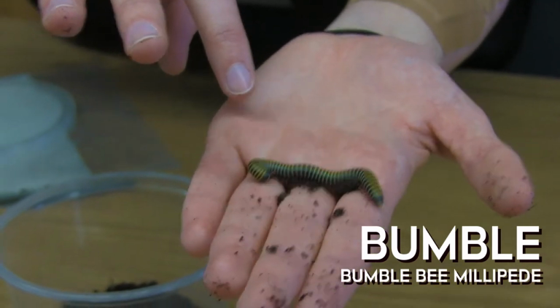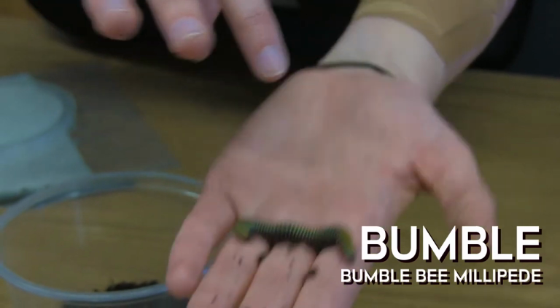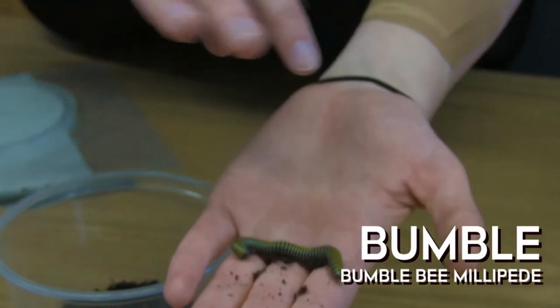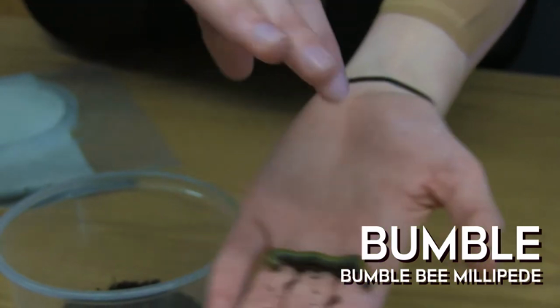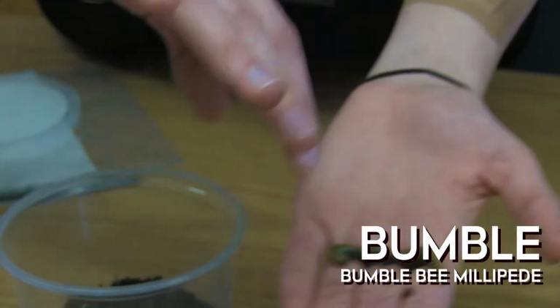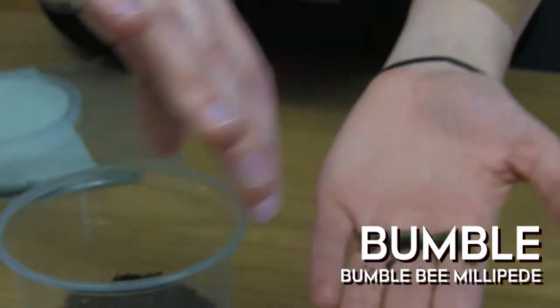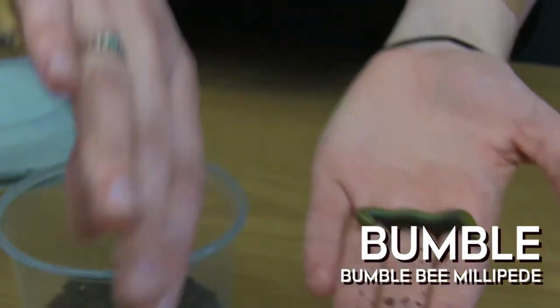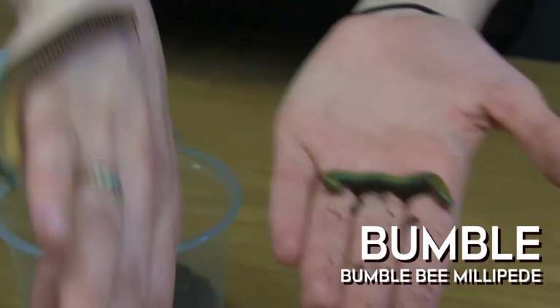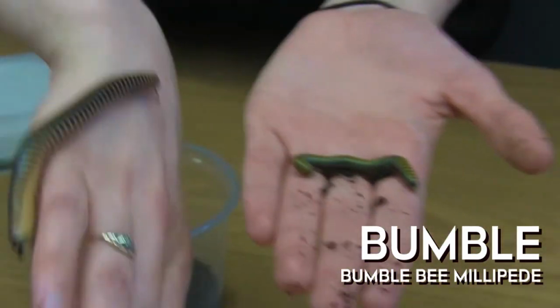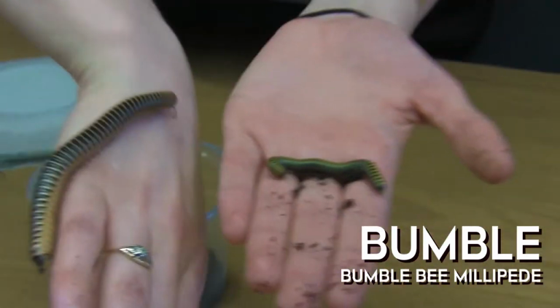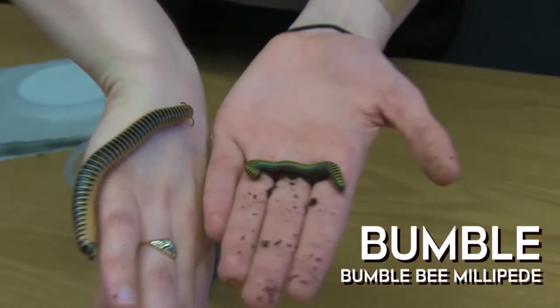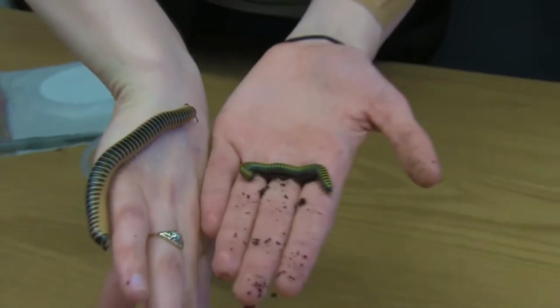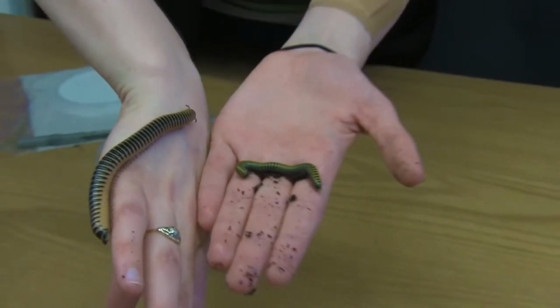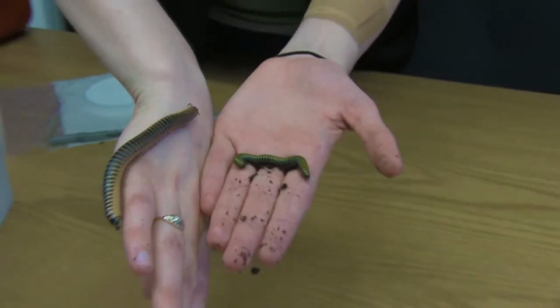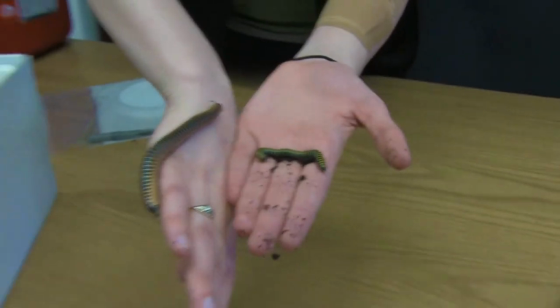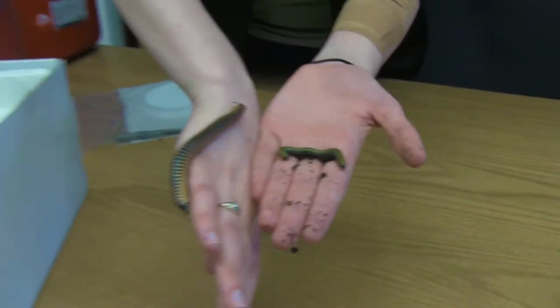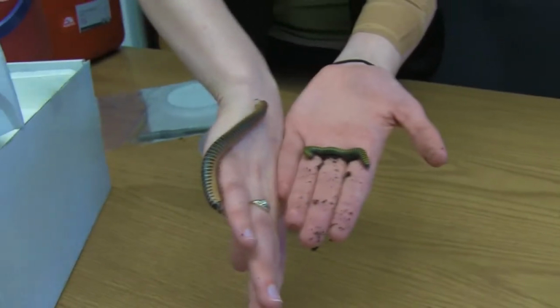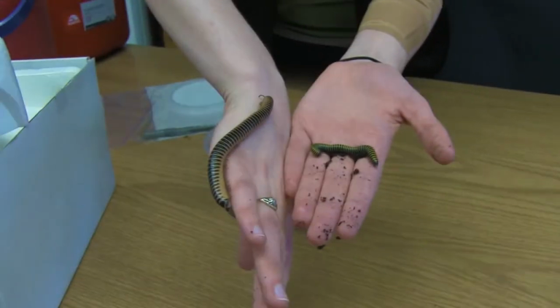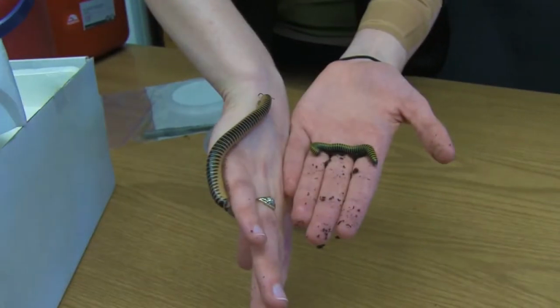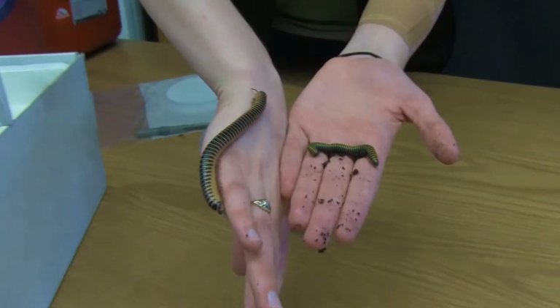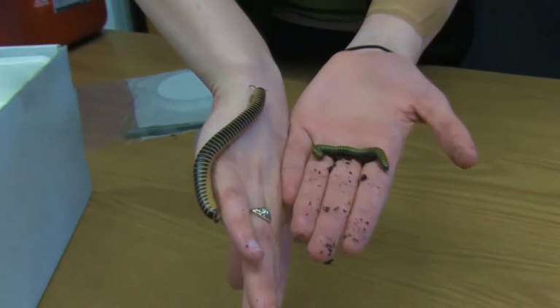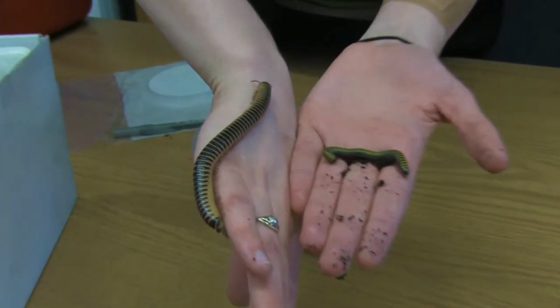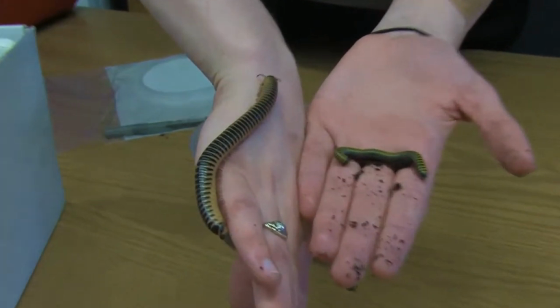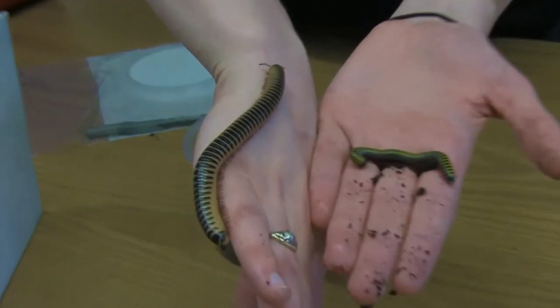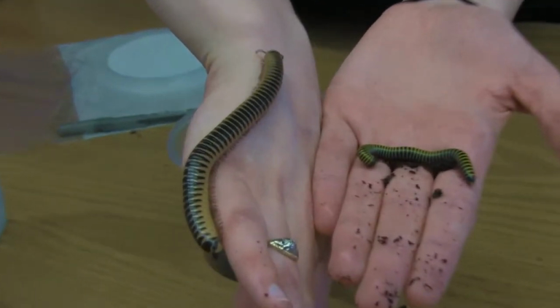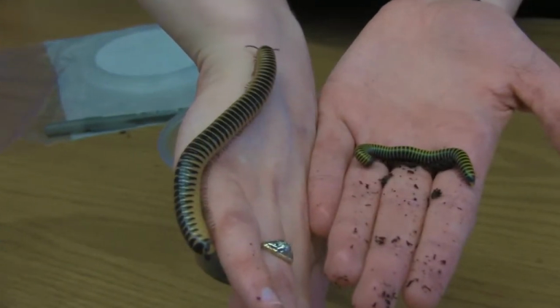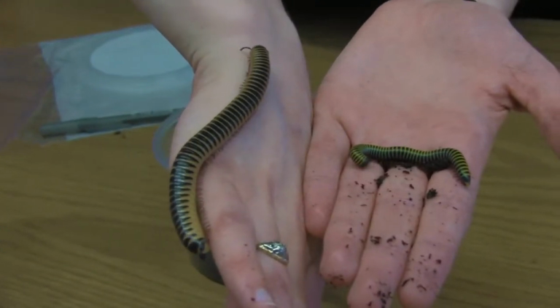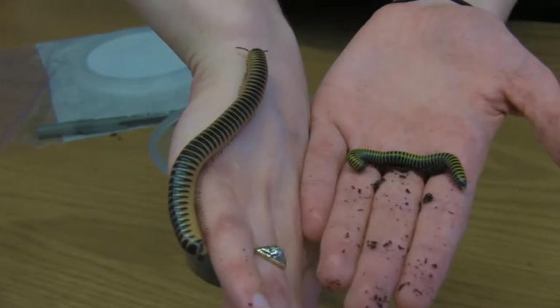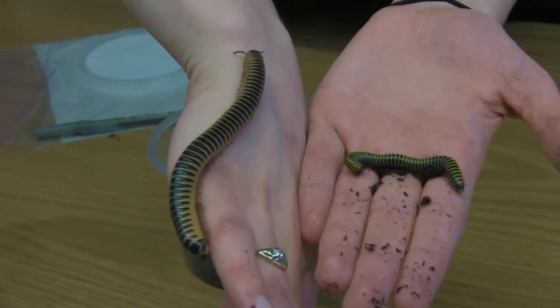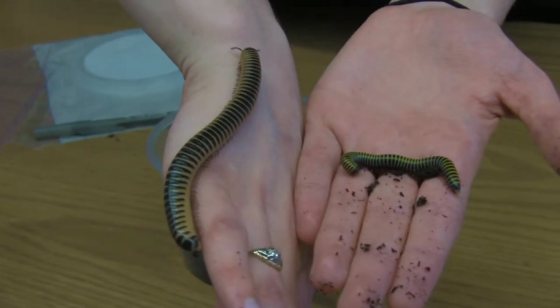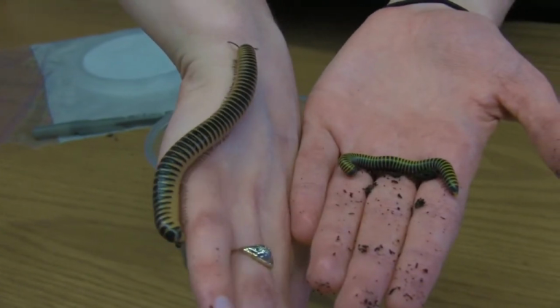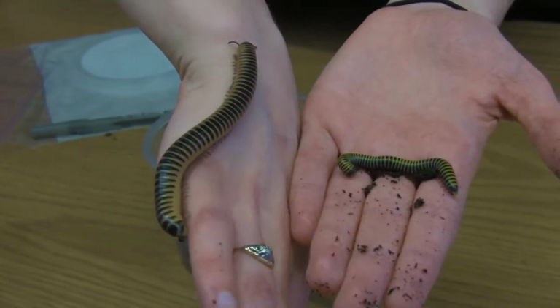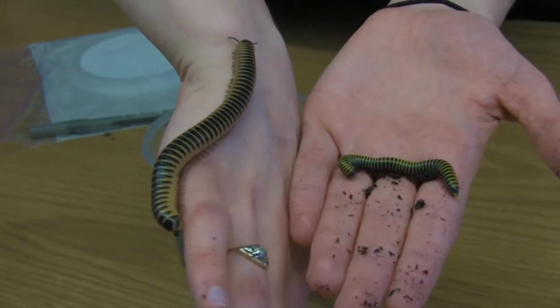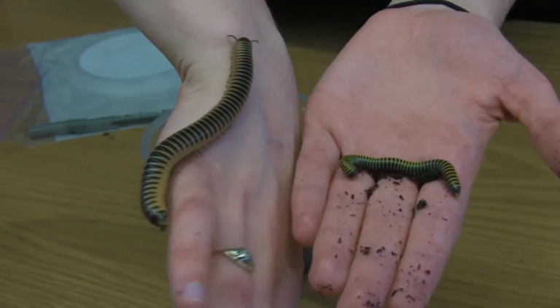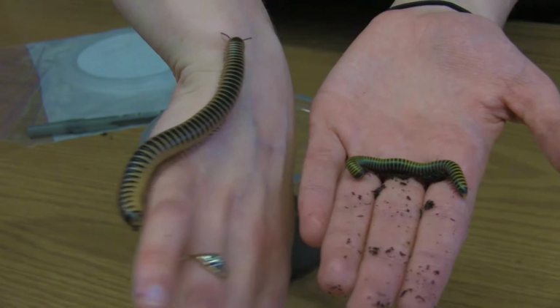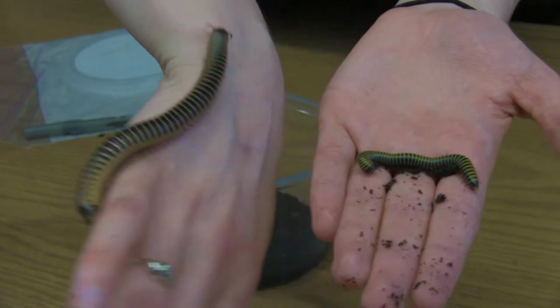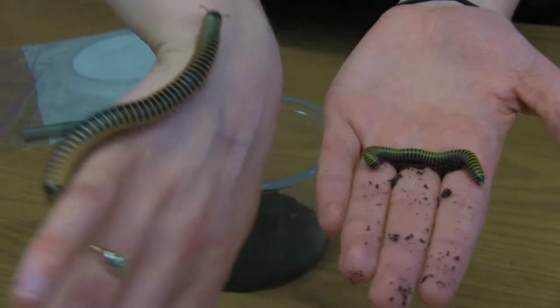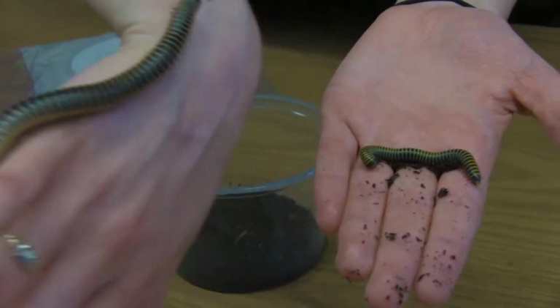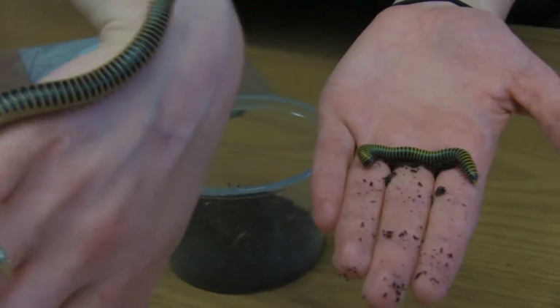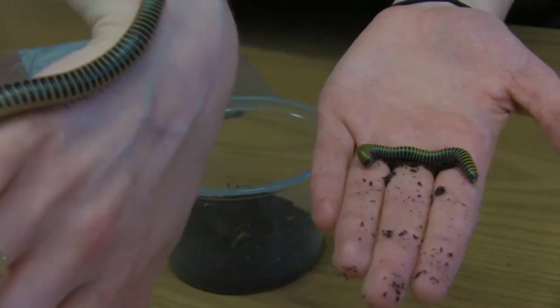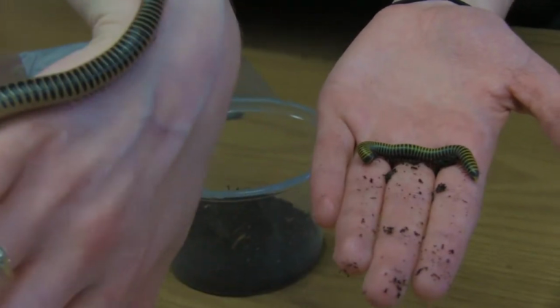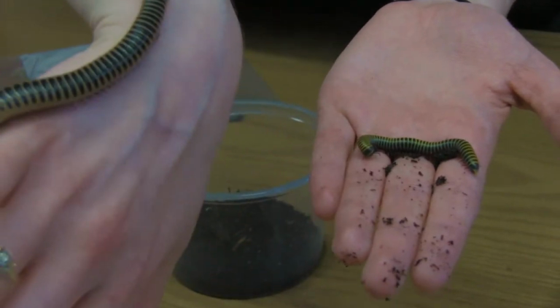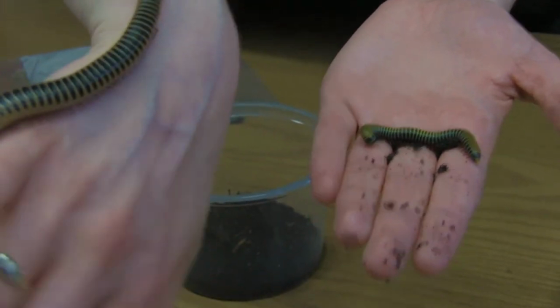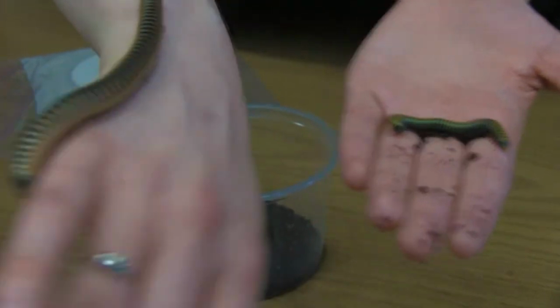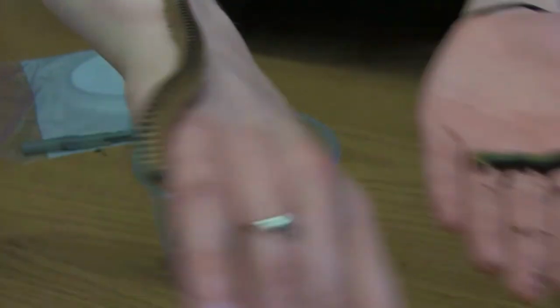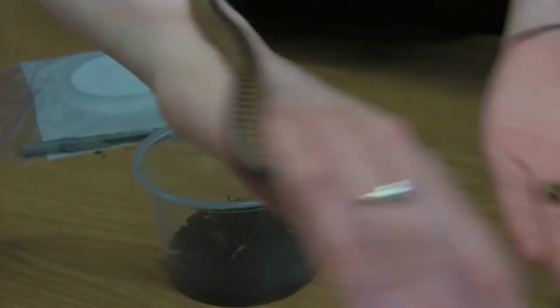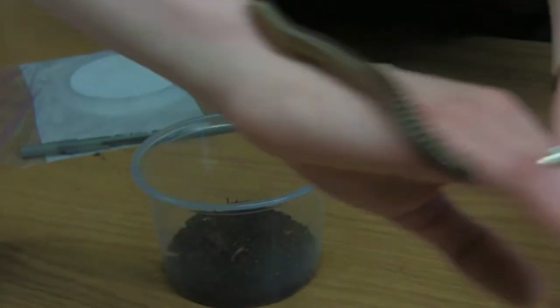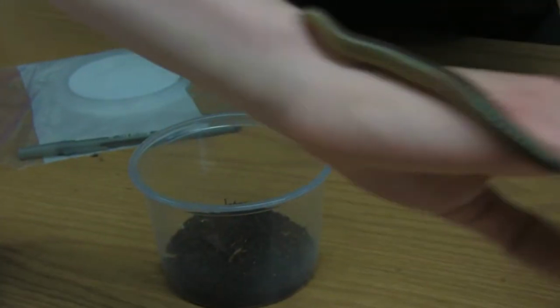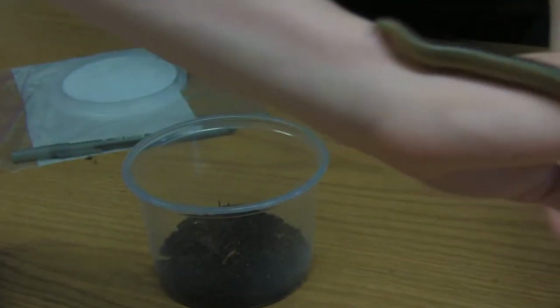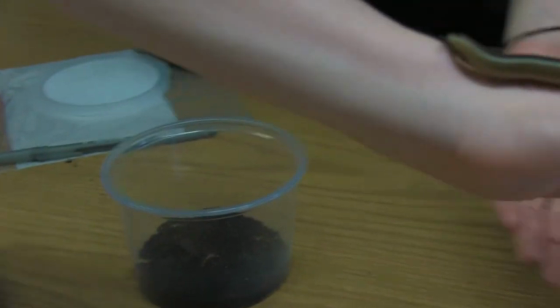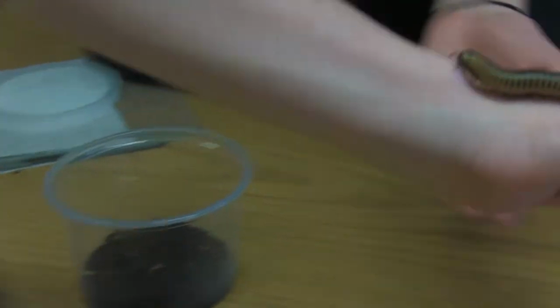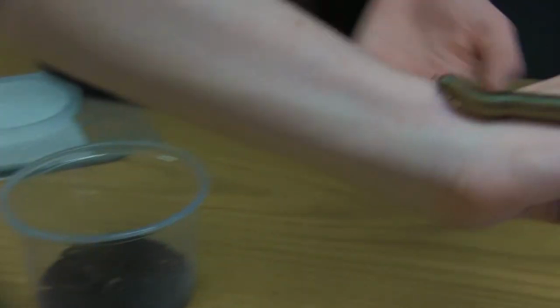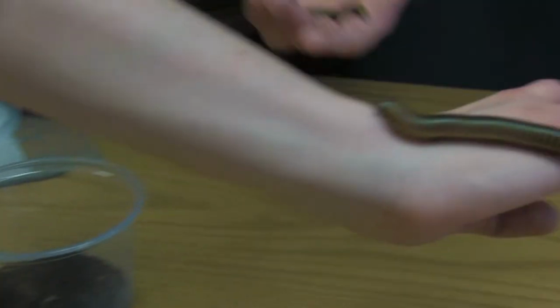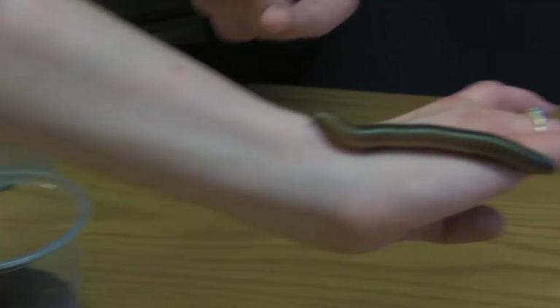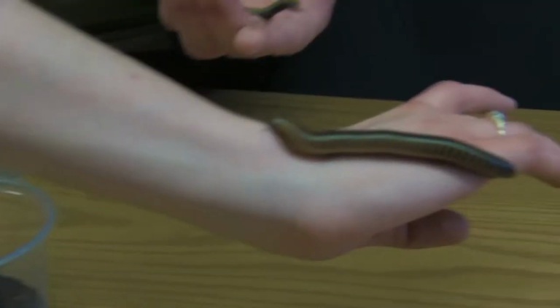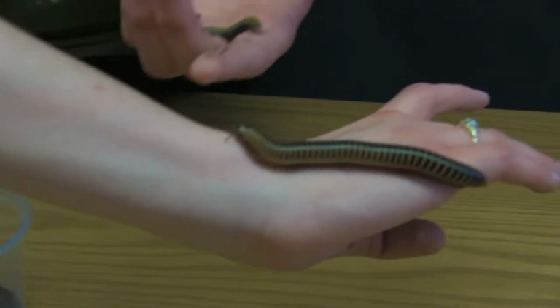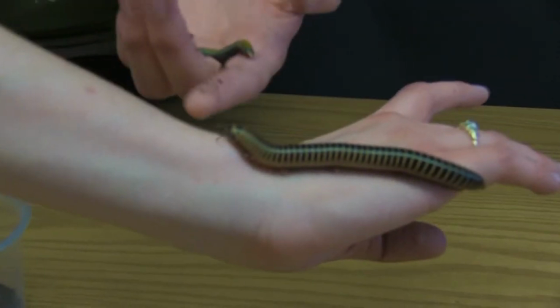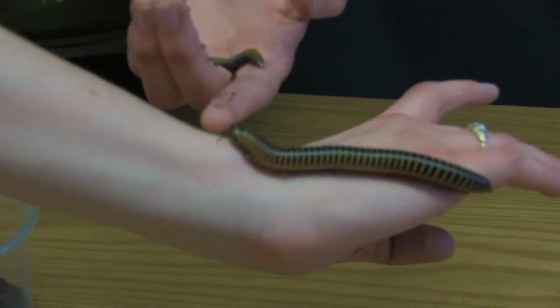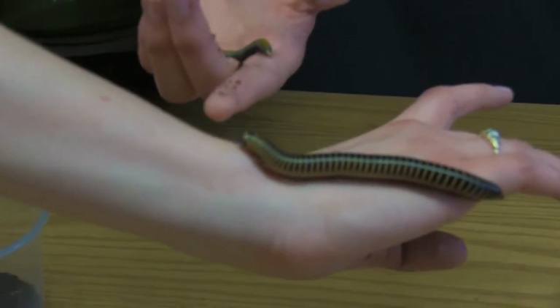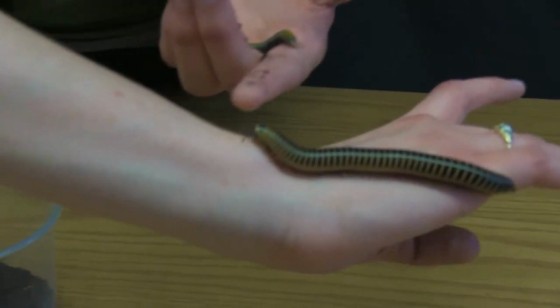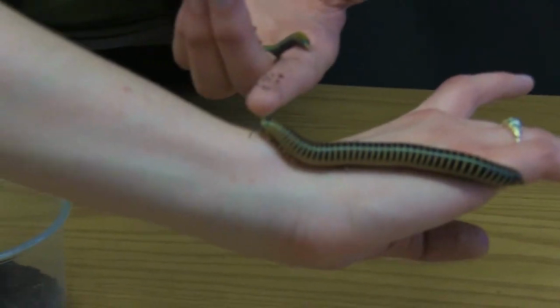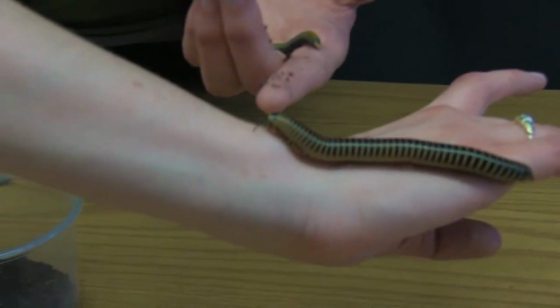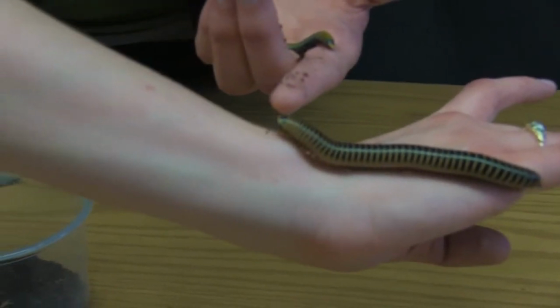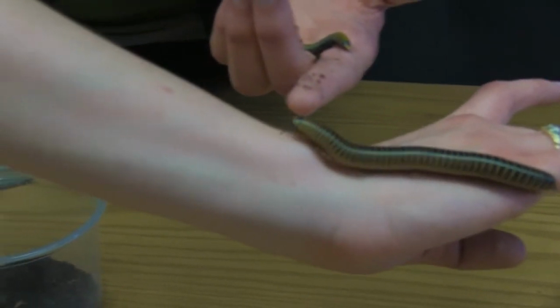You can kind of see some of the color differences and the size difference. I've had these guys for about the same amount of time — about two years. And this one's a pig and he's everything.